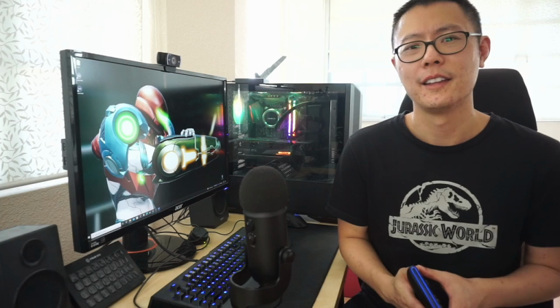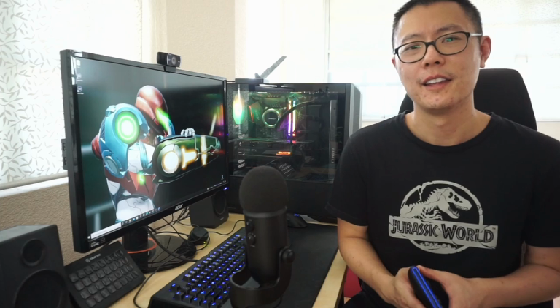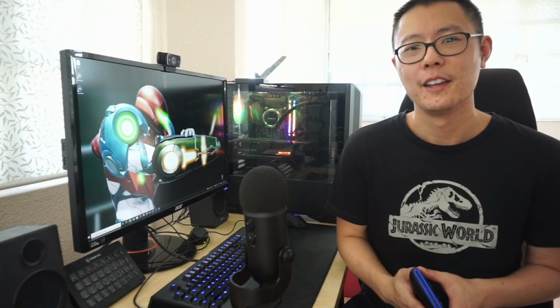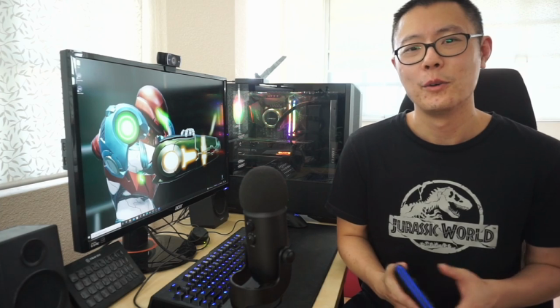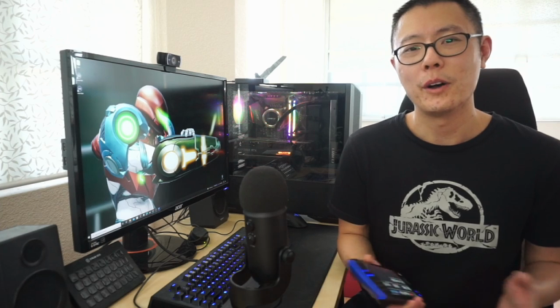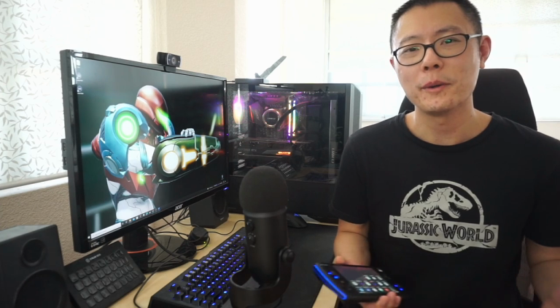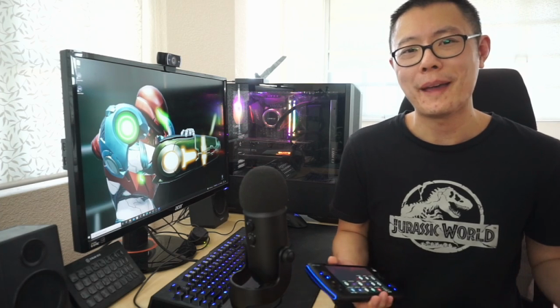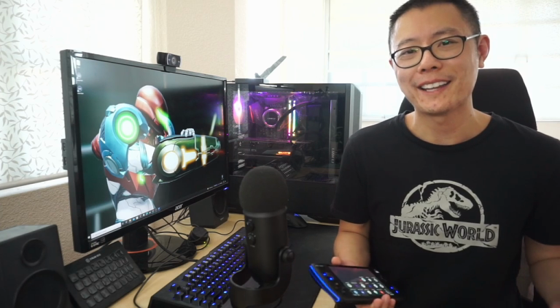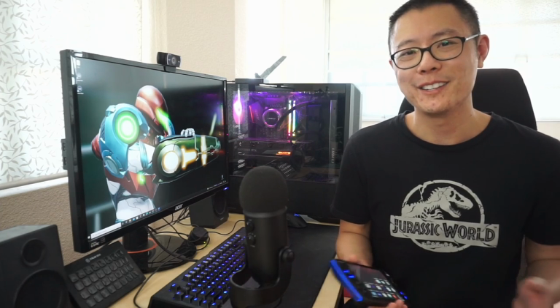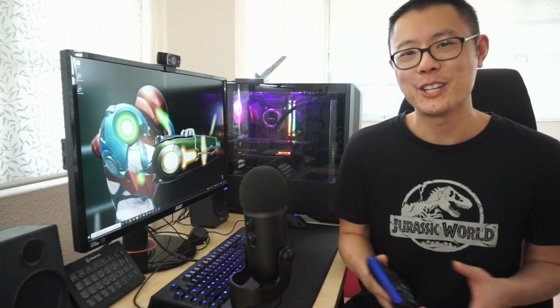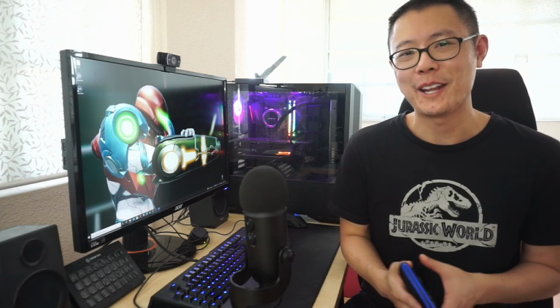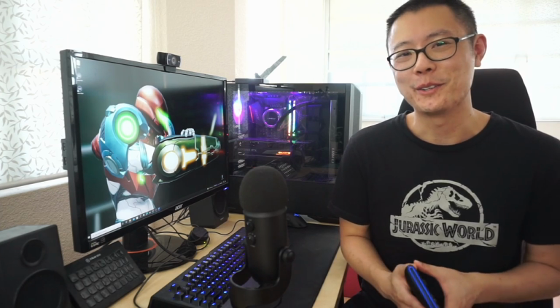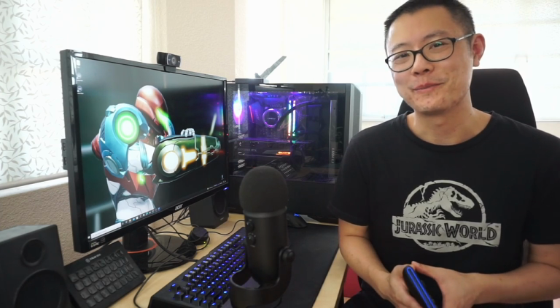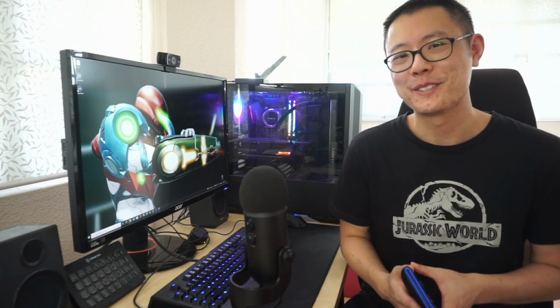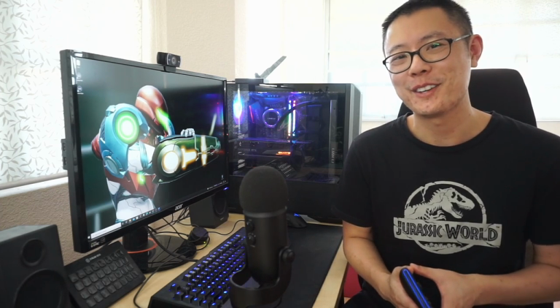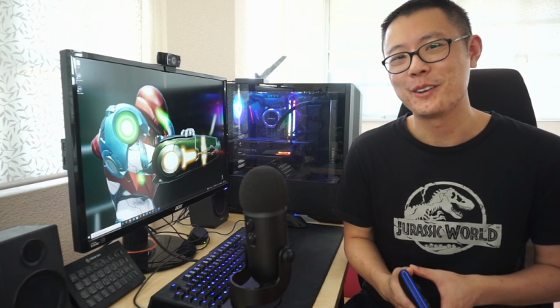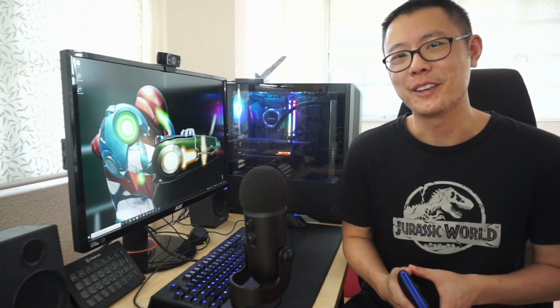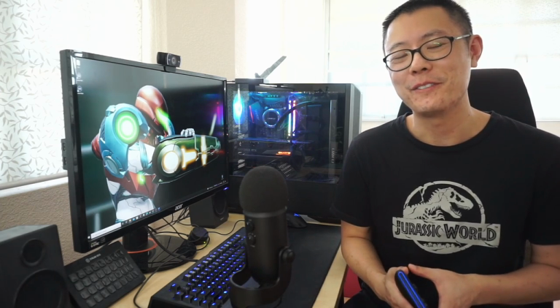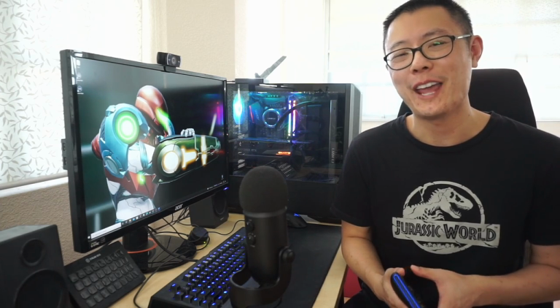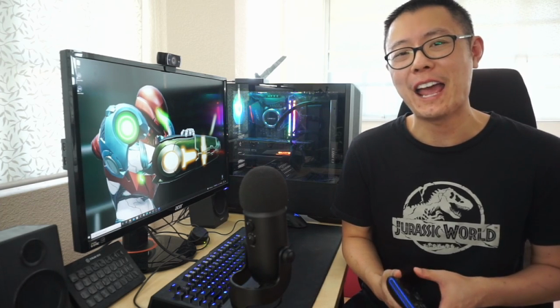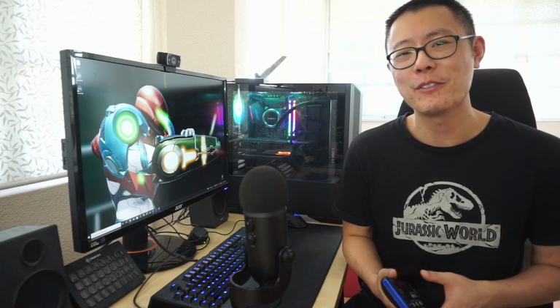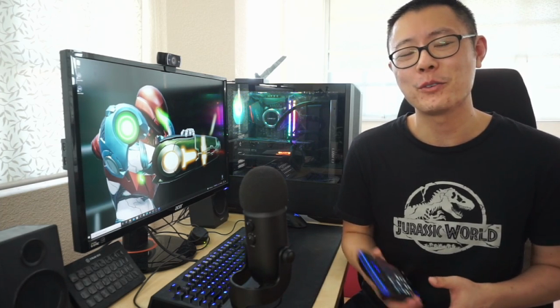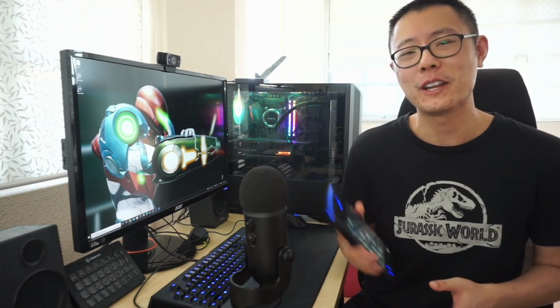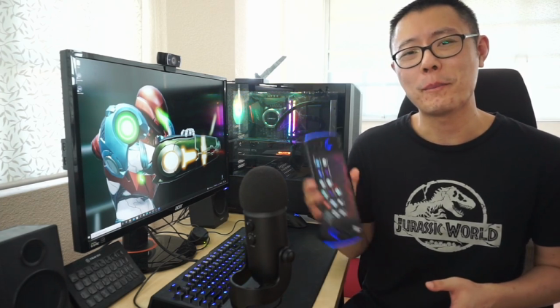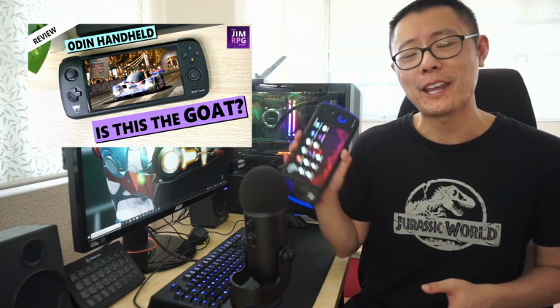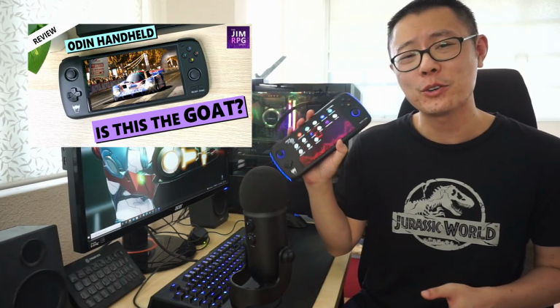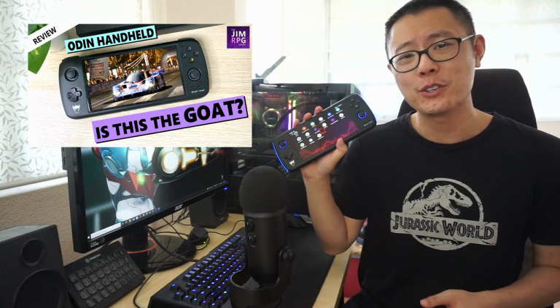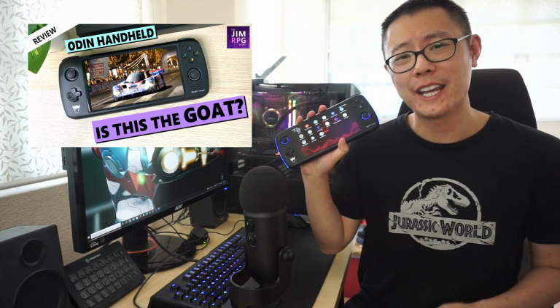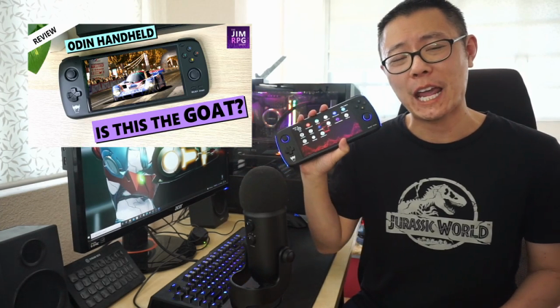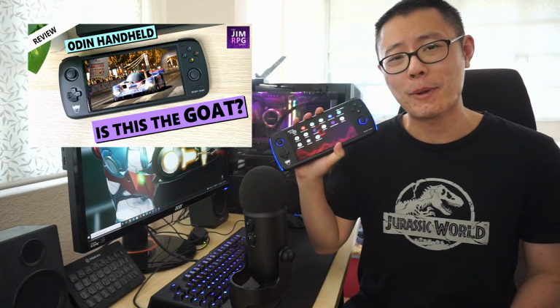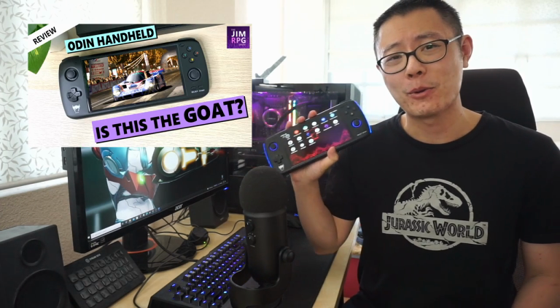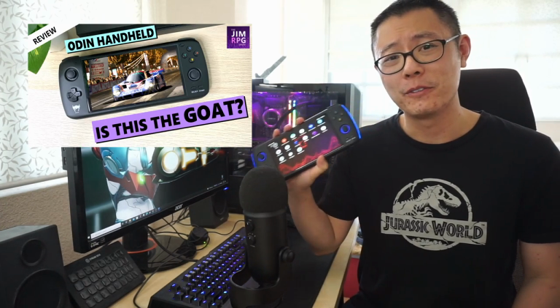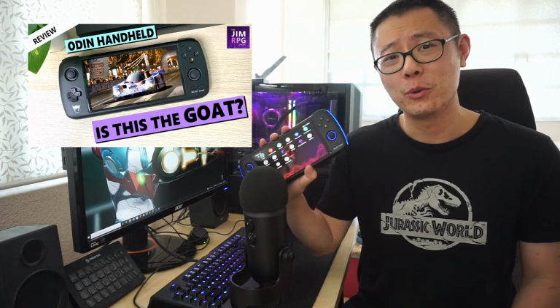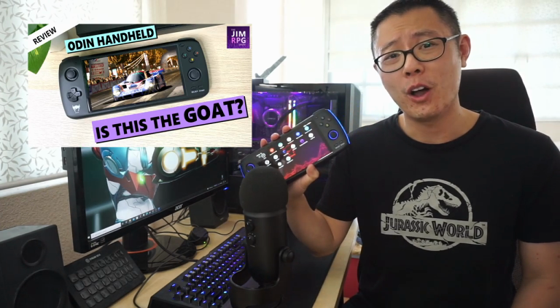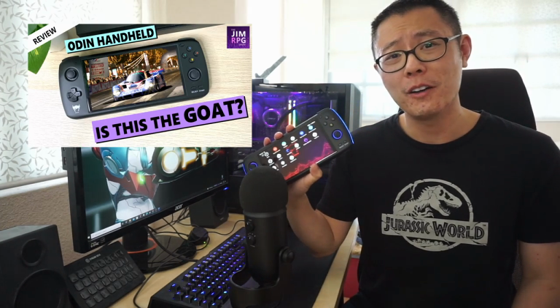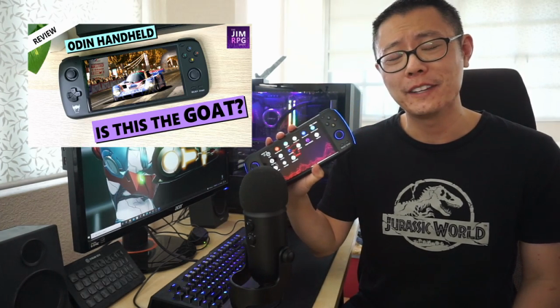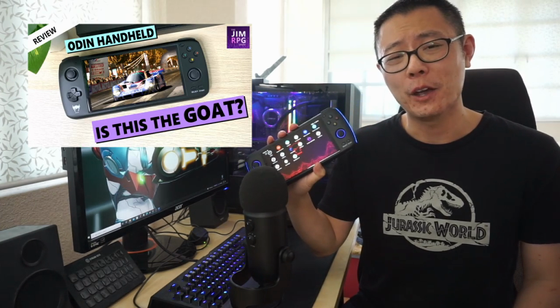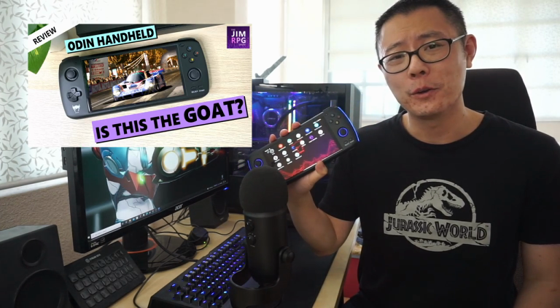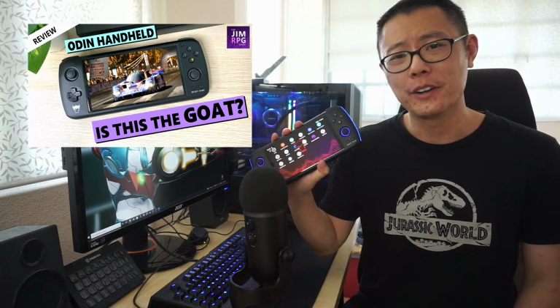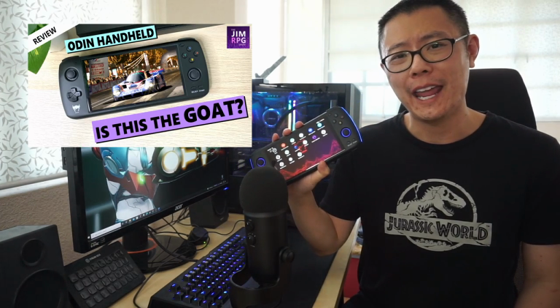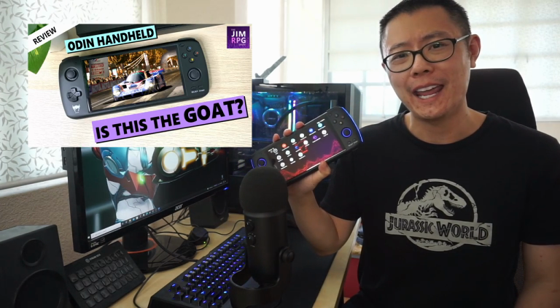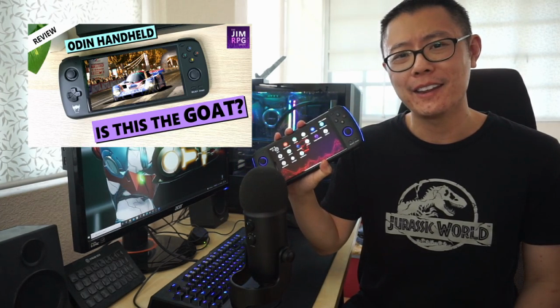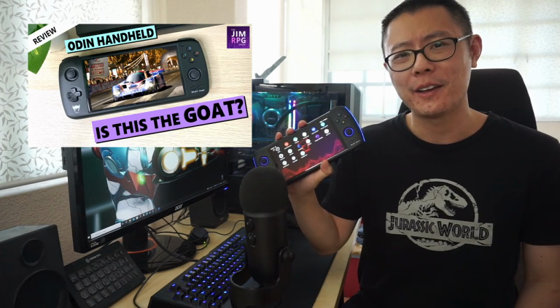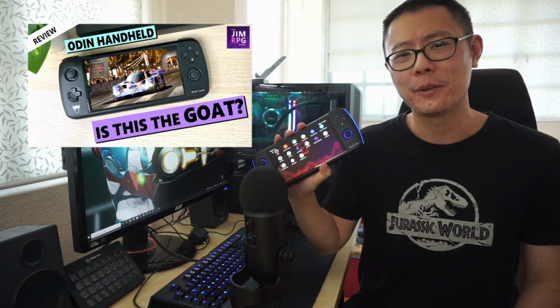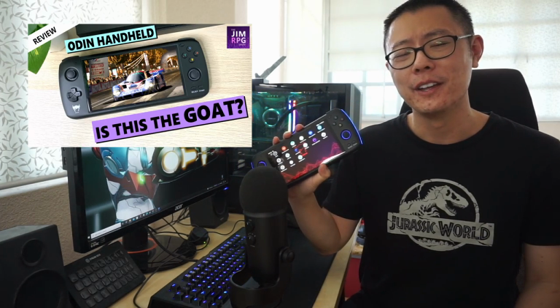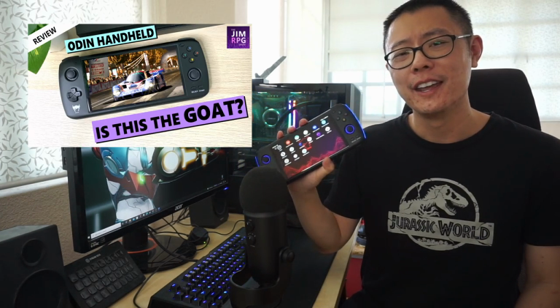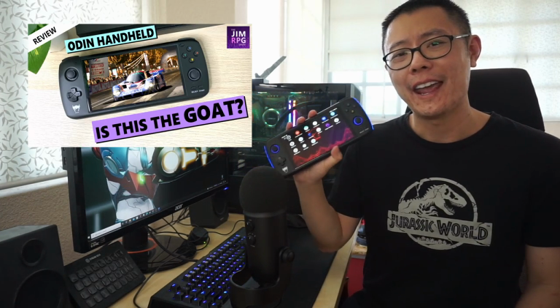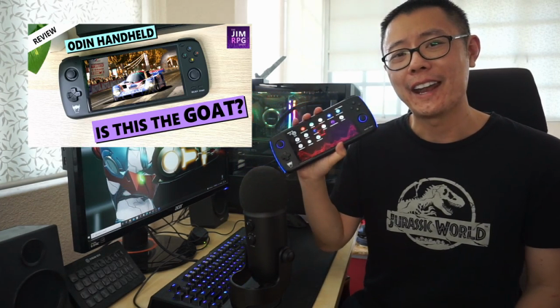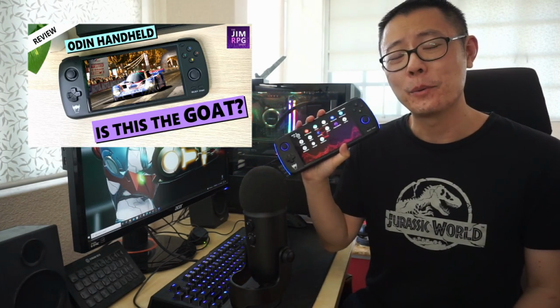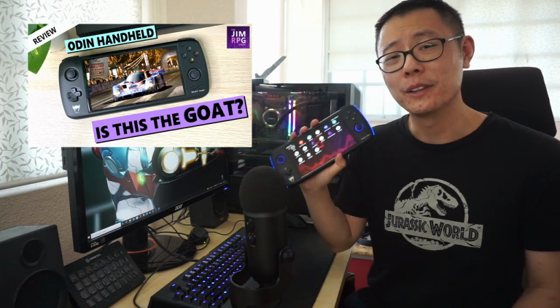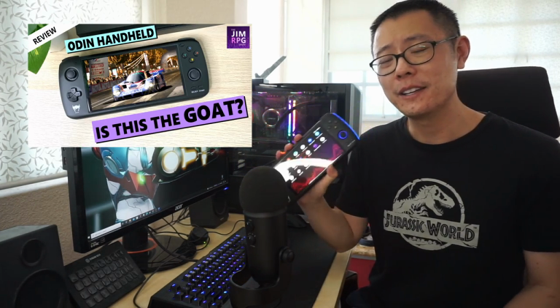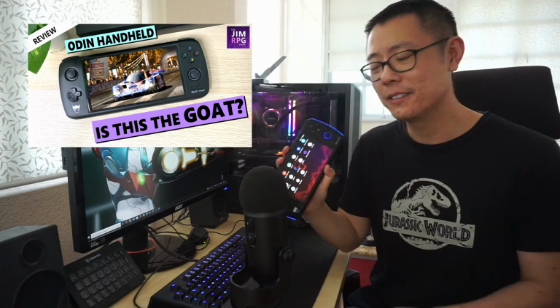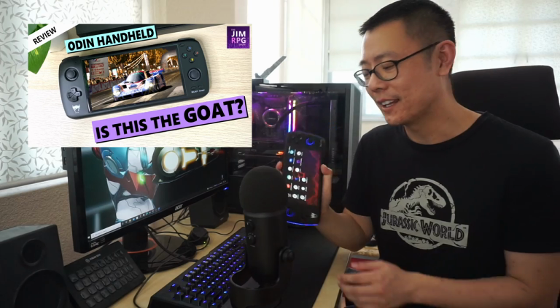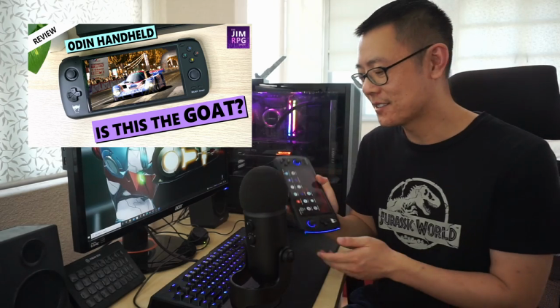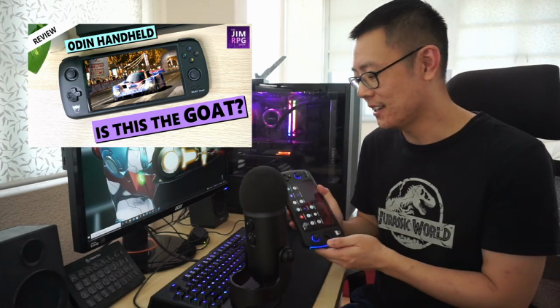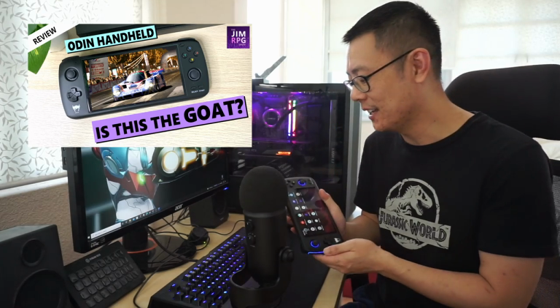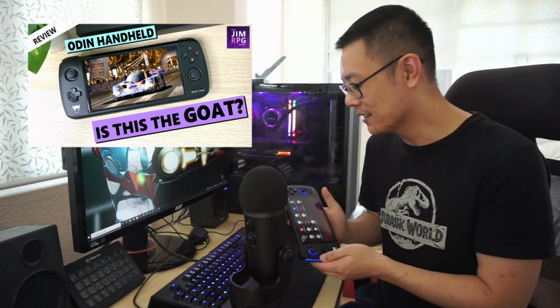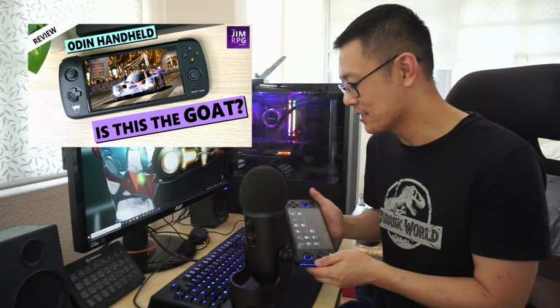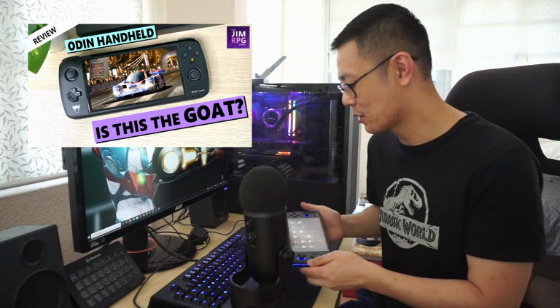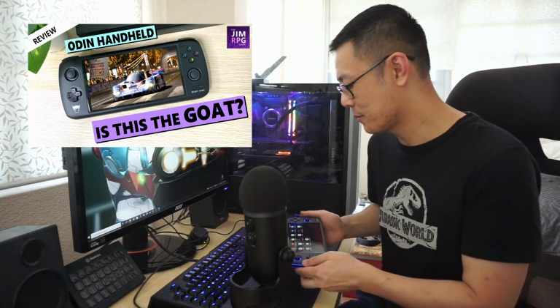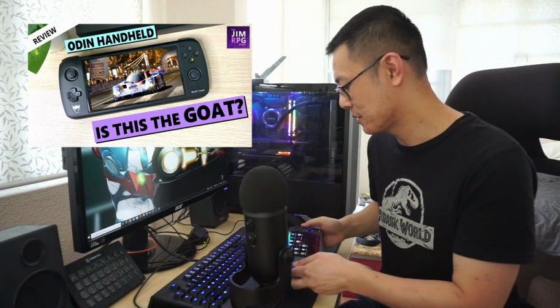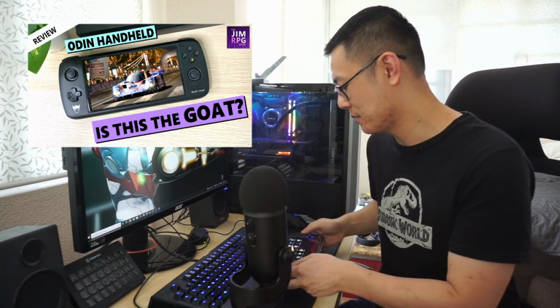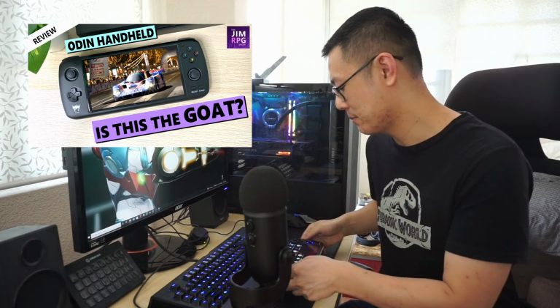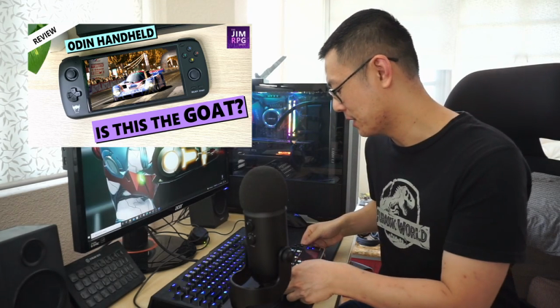Welcome back to the channel. If you haven't already, make sure to check out my review of the Odin handheld, and I will leave links in the description below.